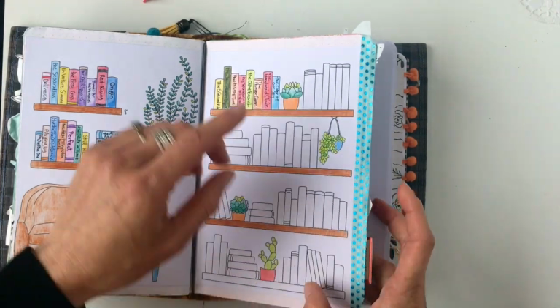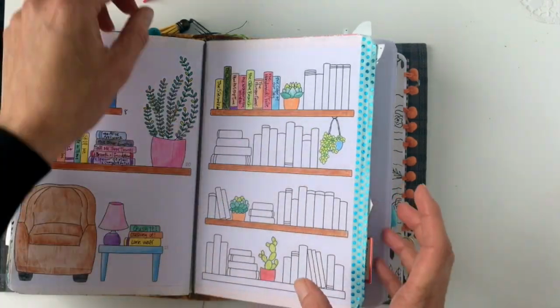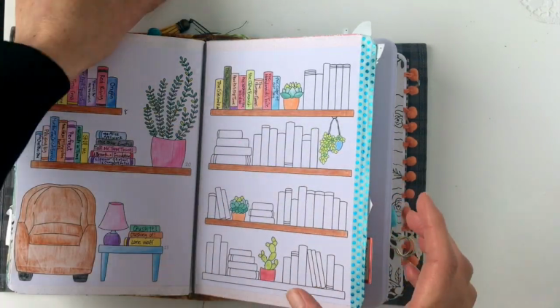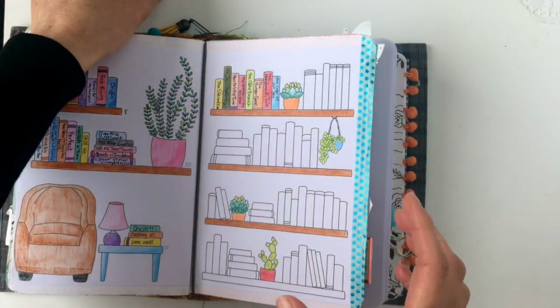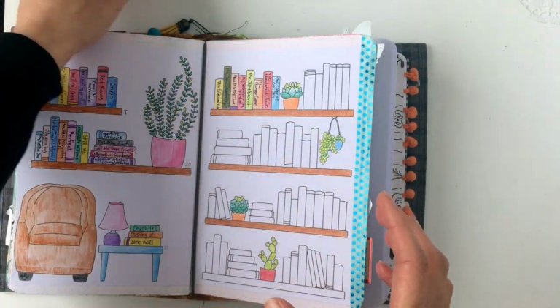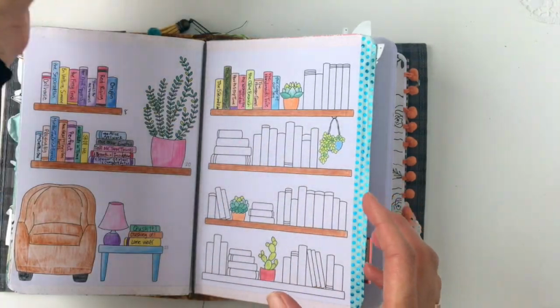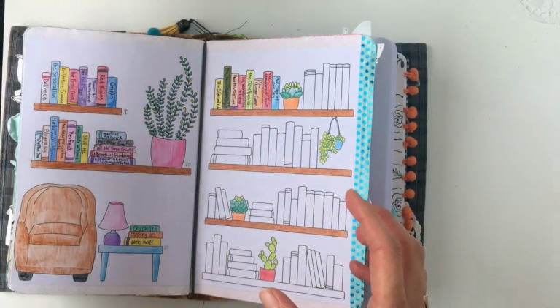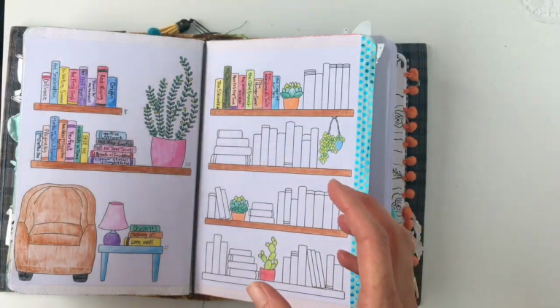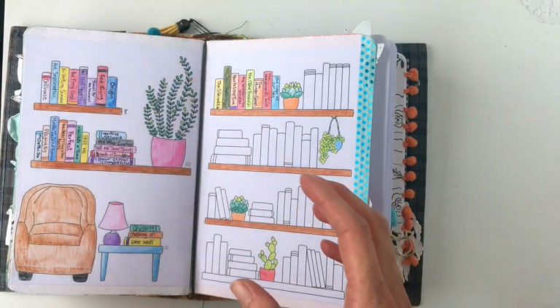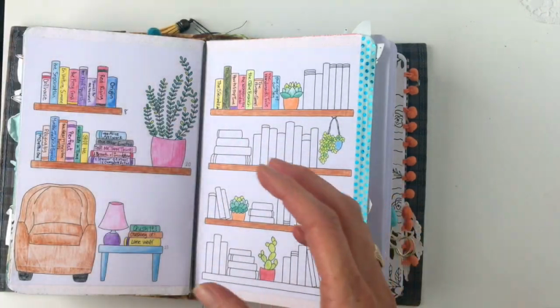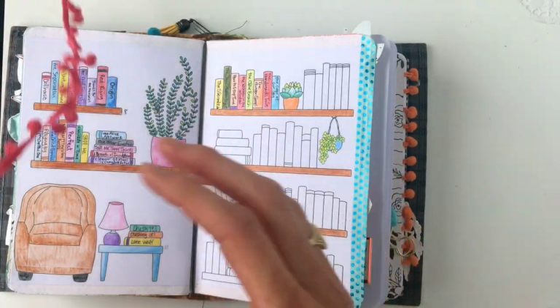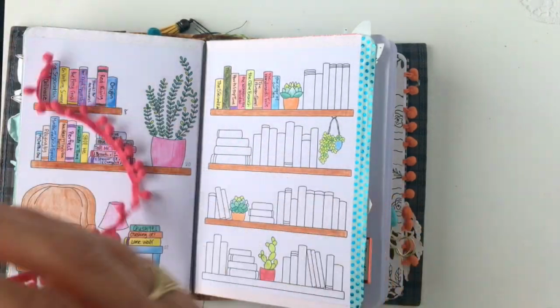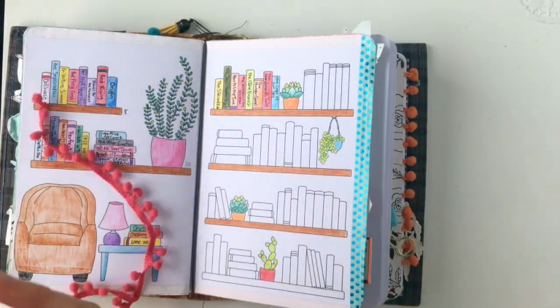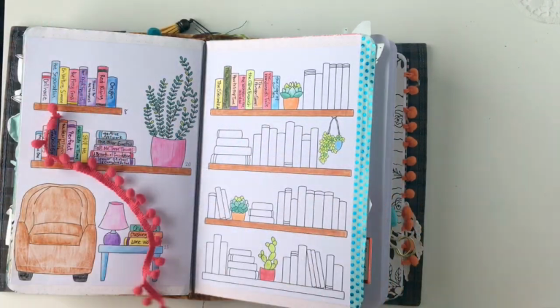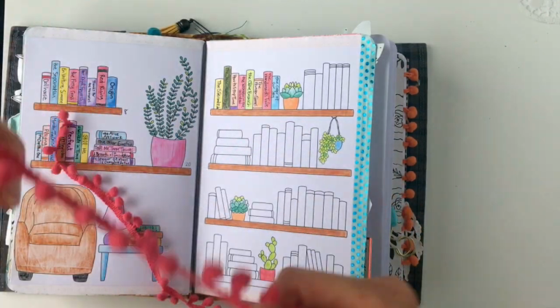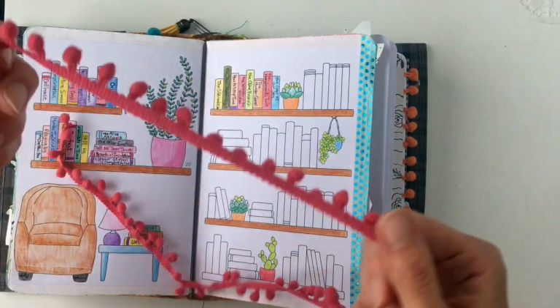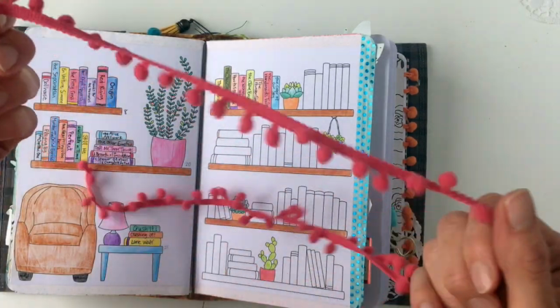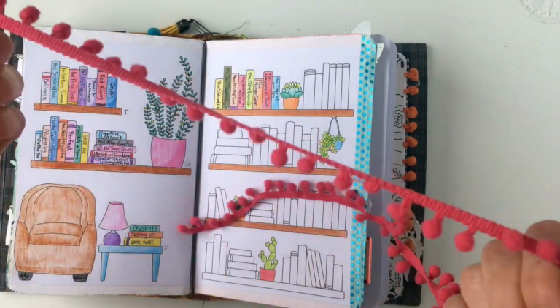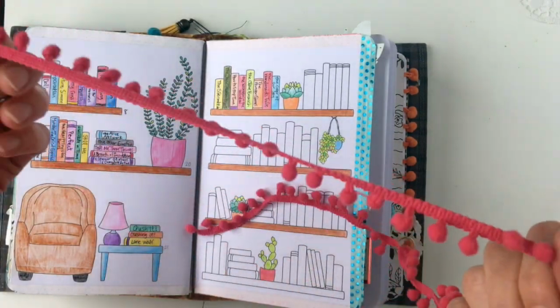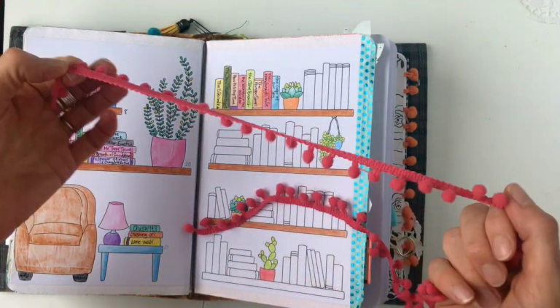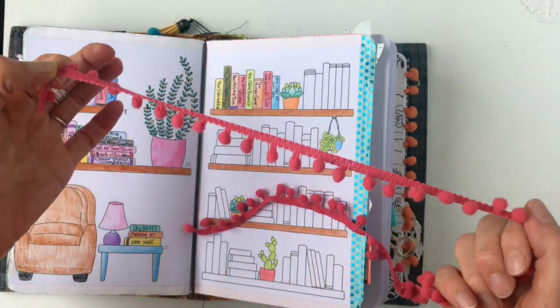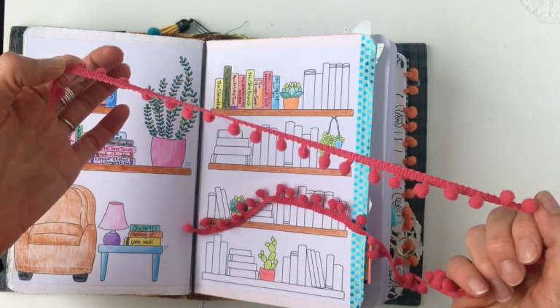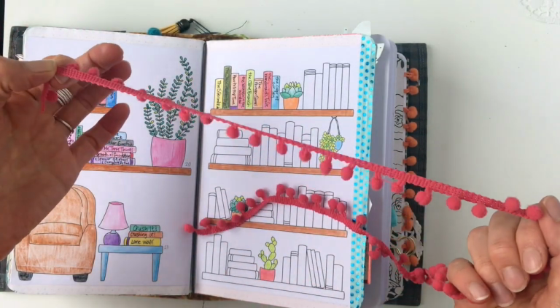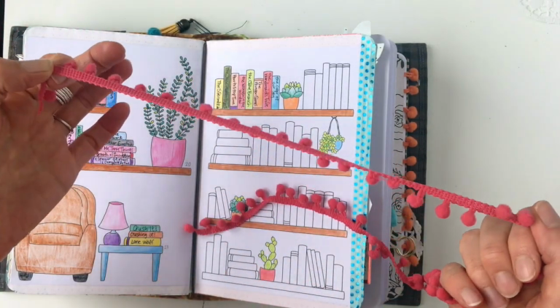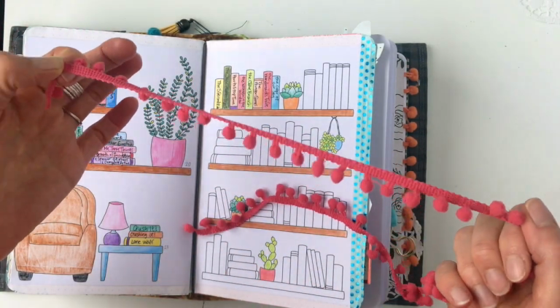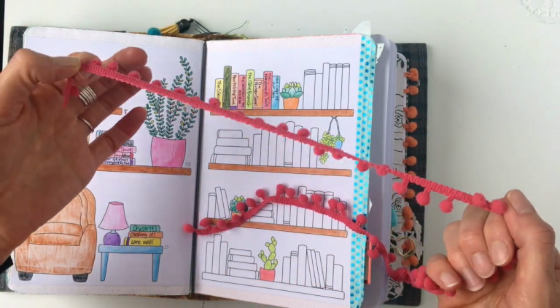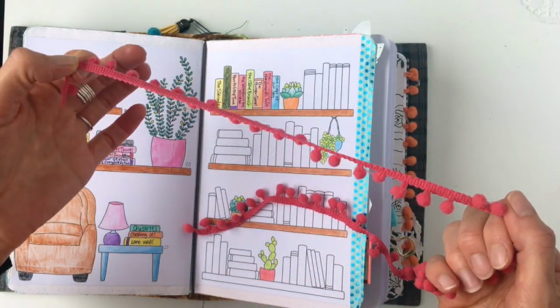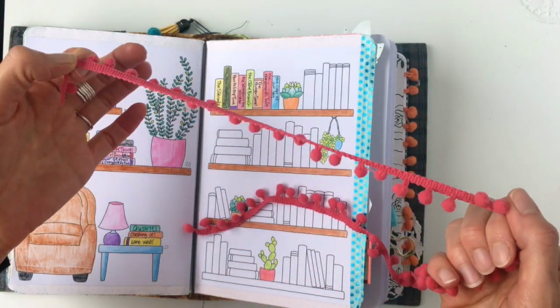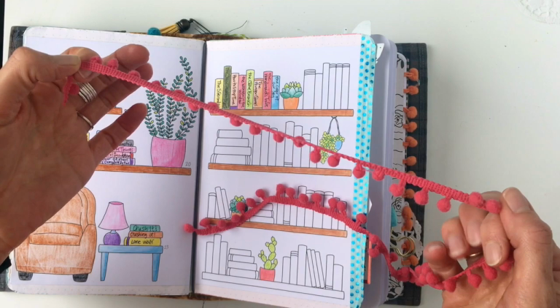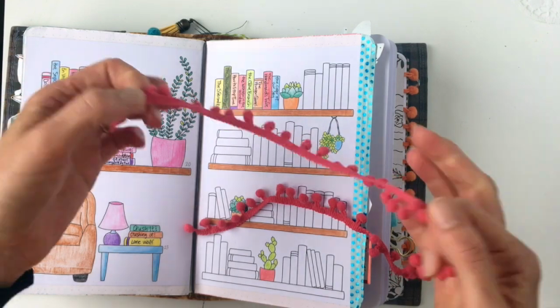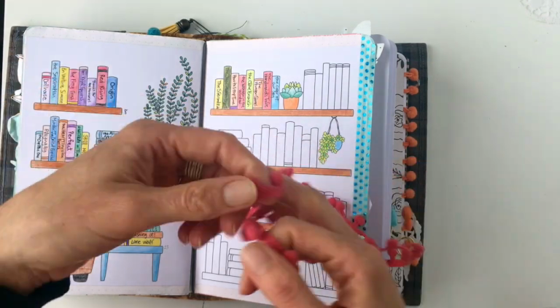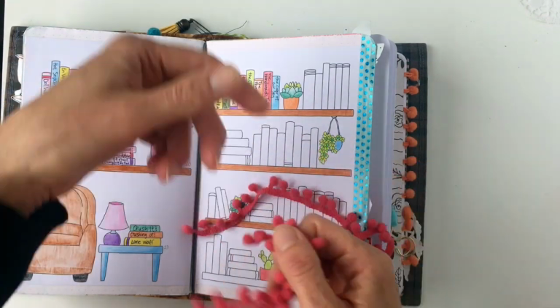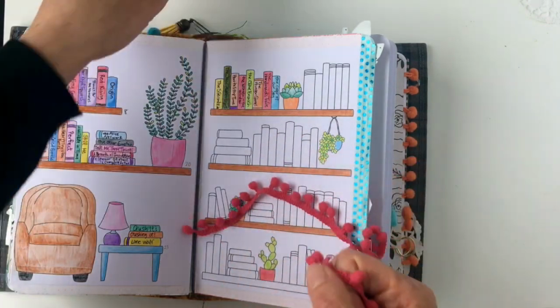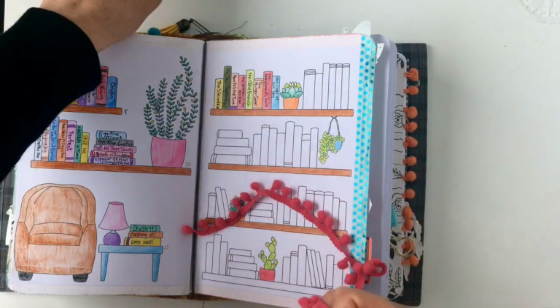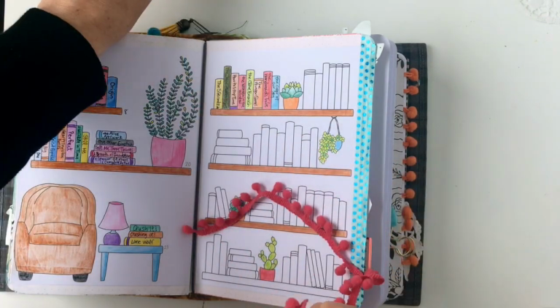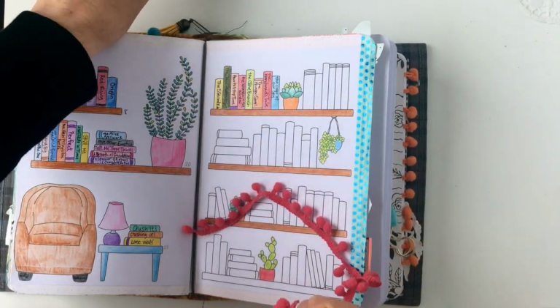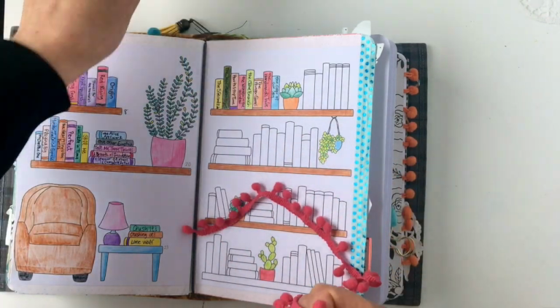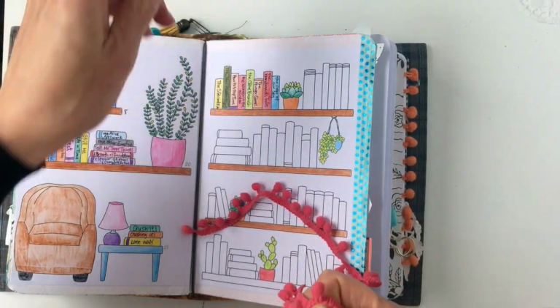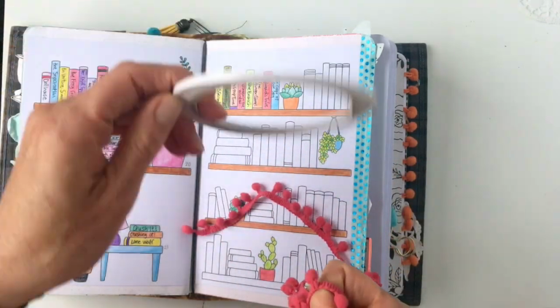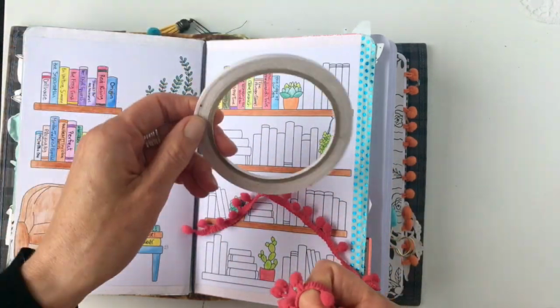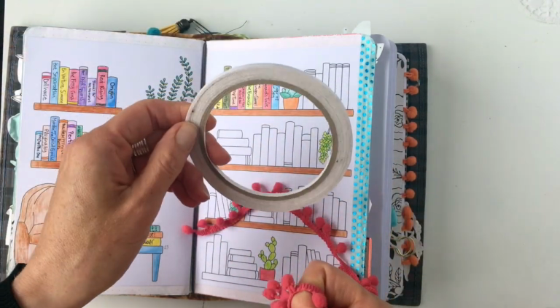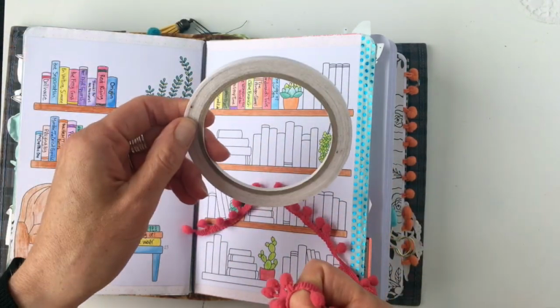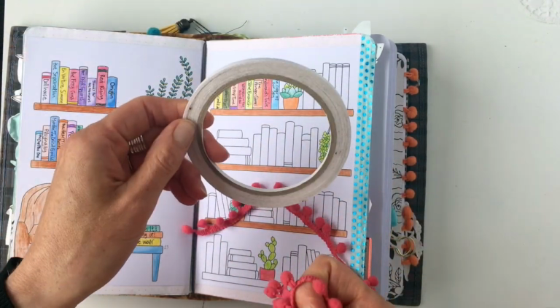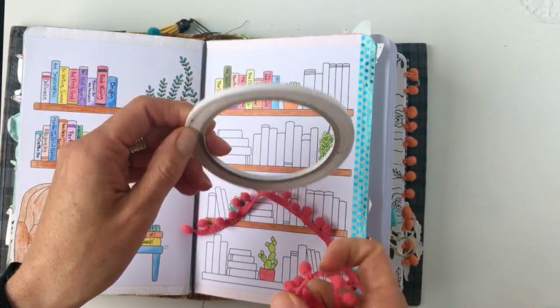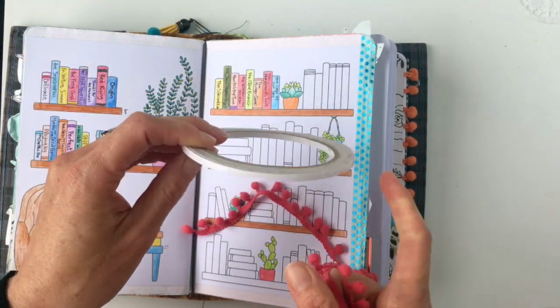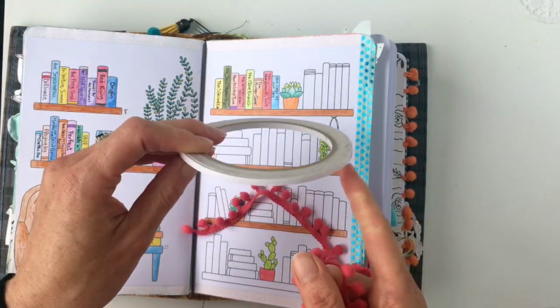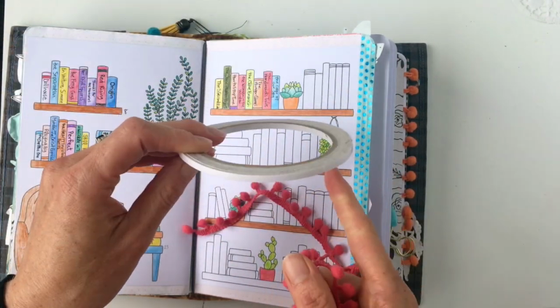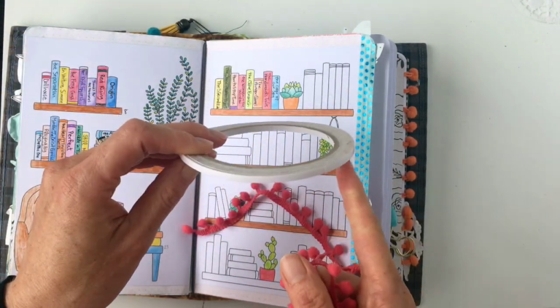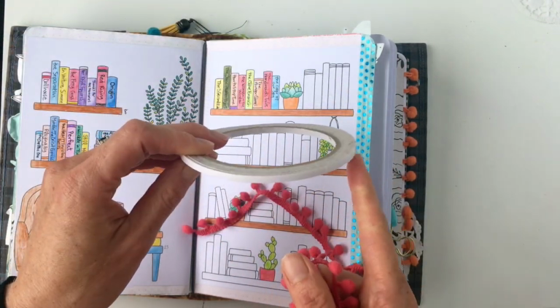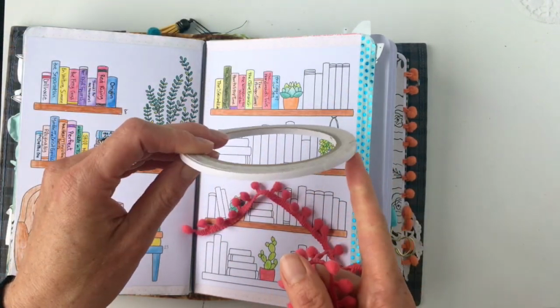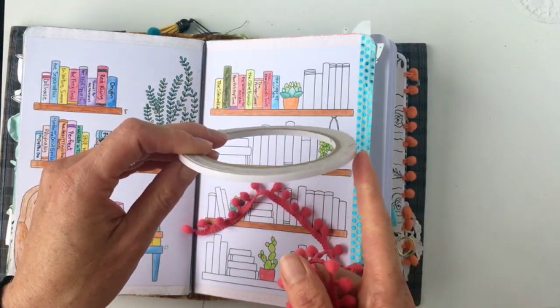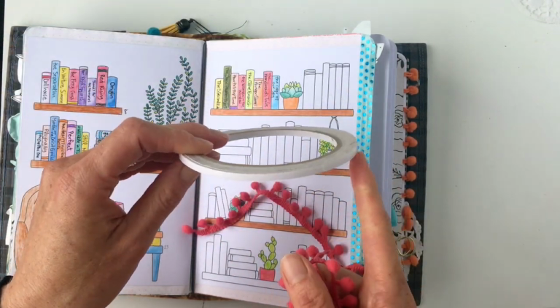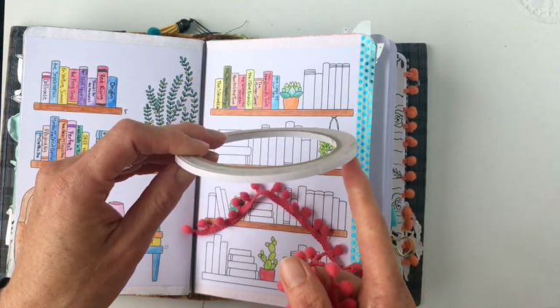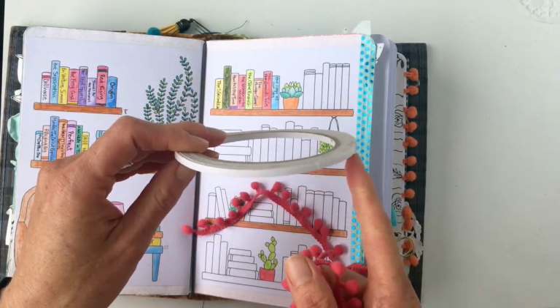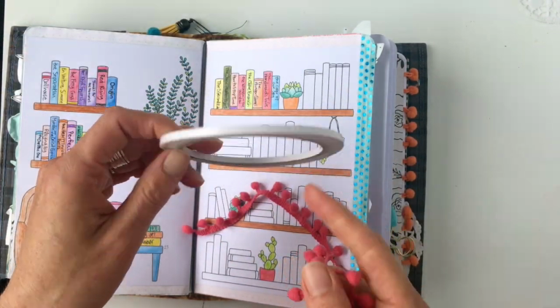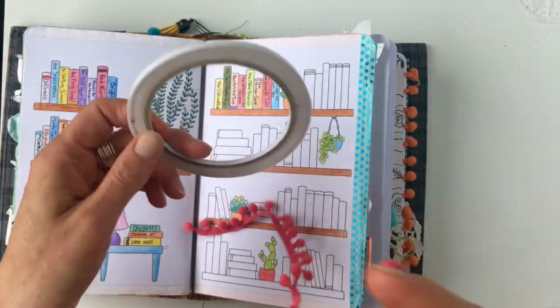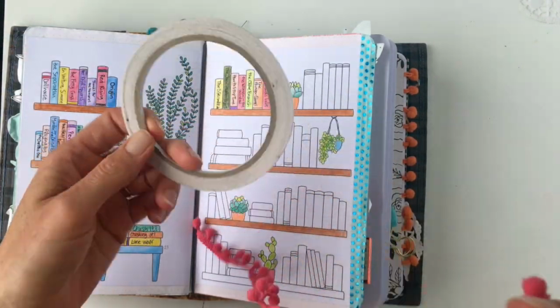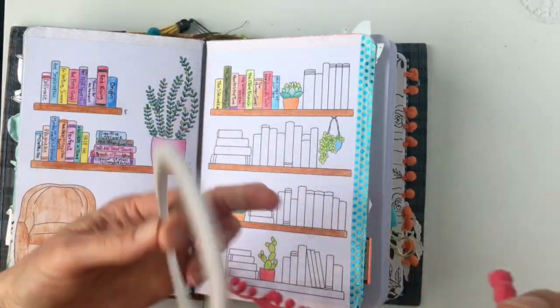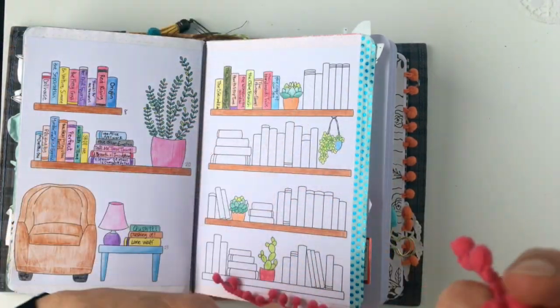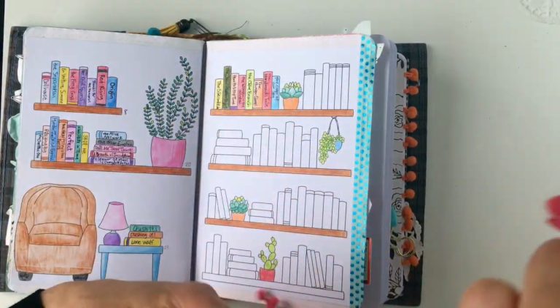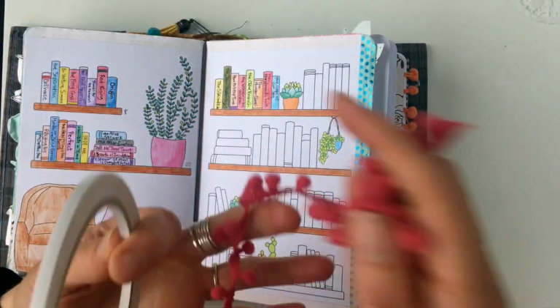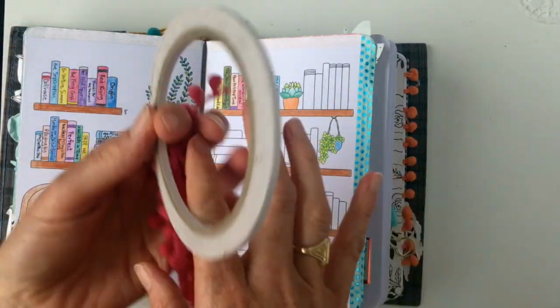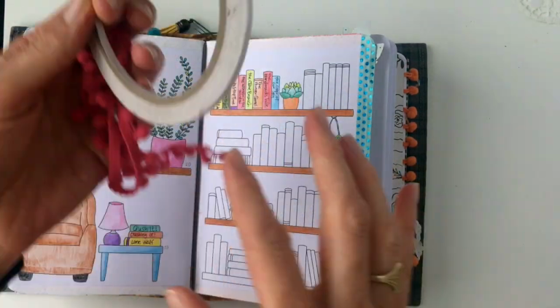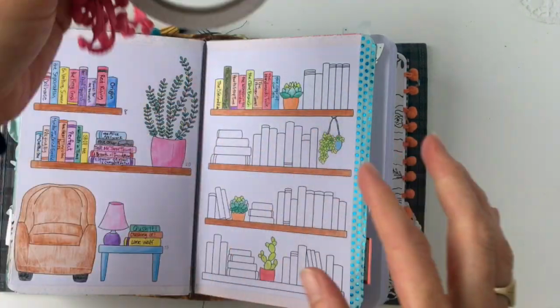Here's the secret — all it is is pom-pom fringe and double-sided tape. Told you it was simple.